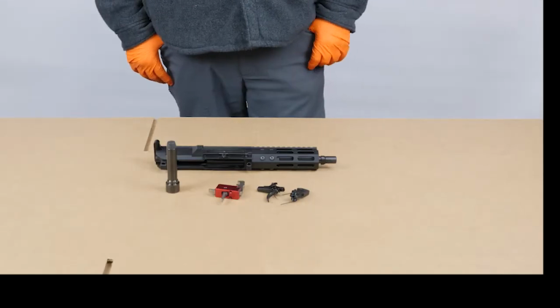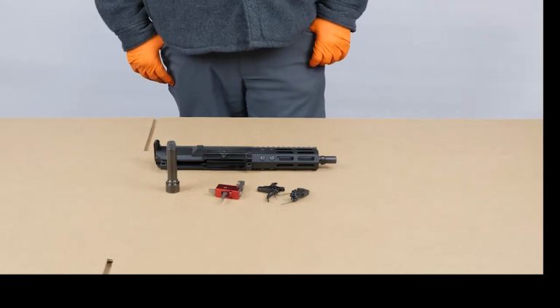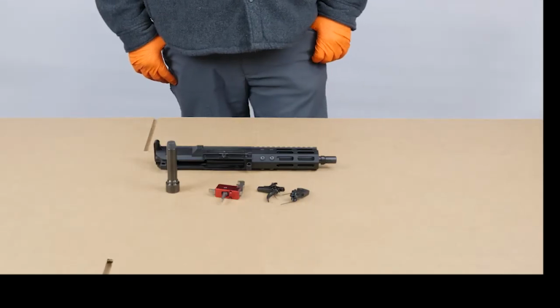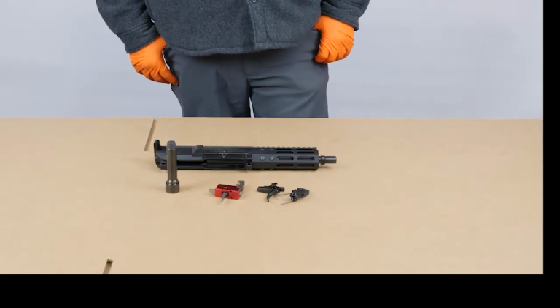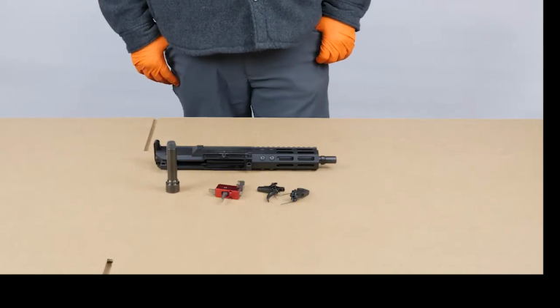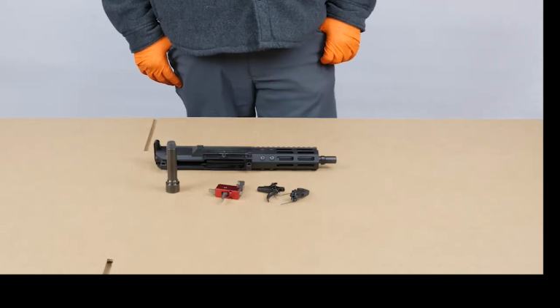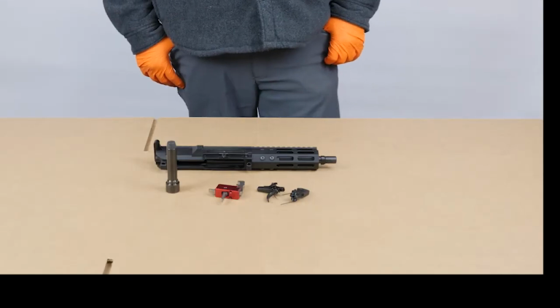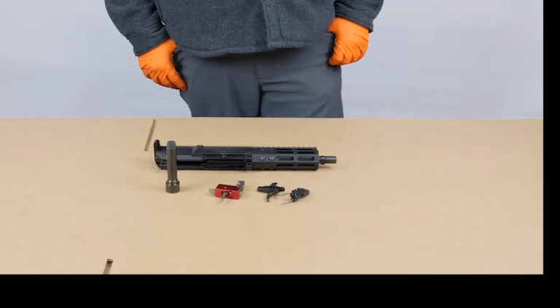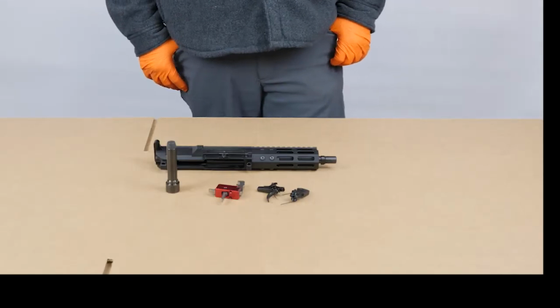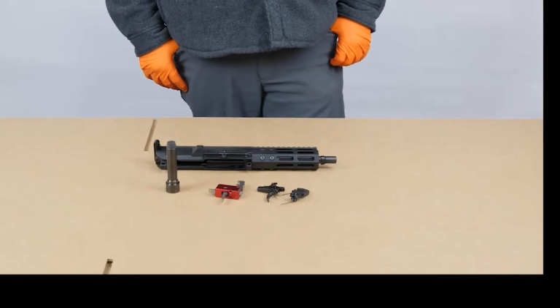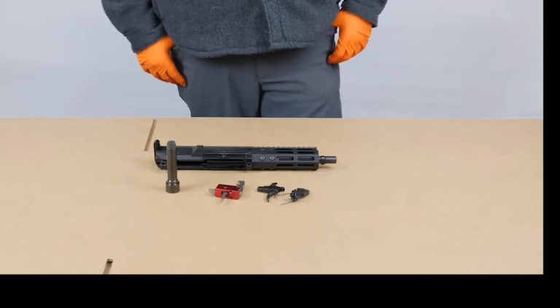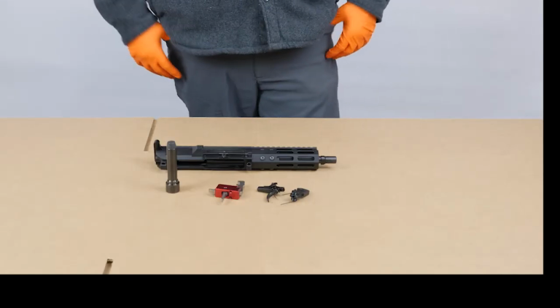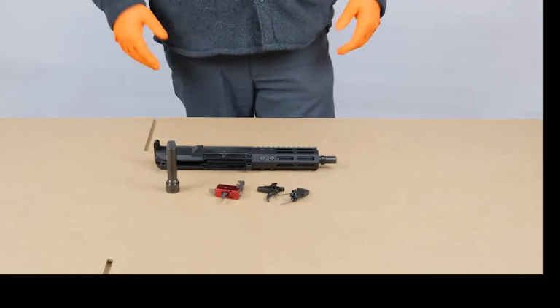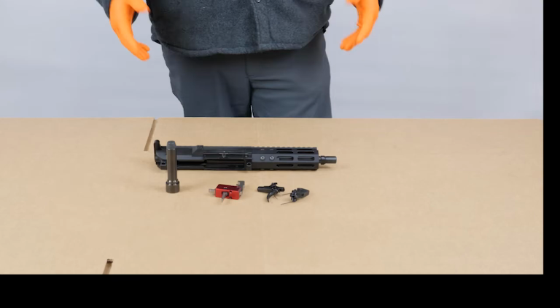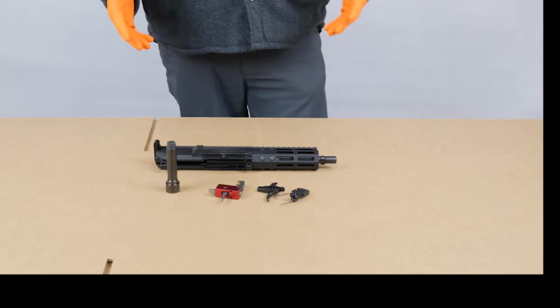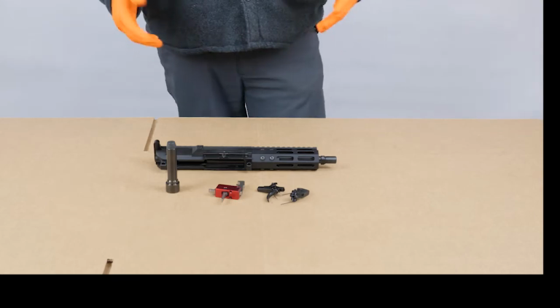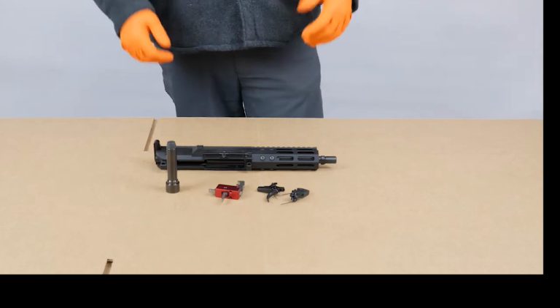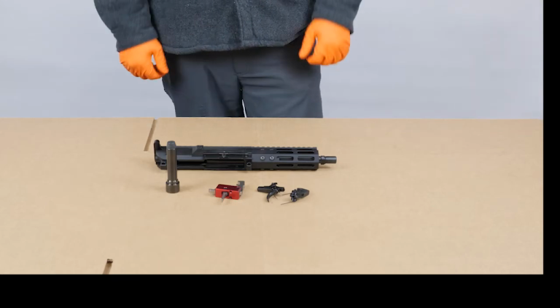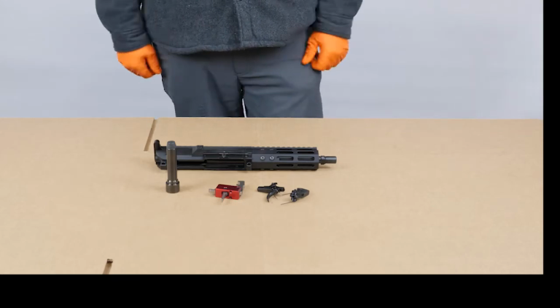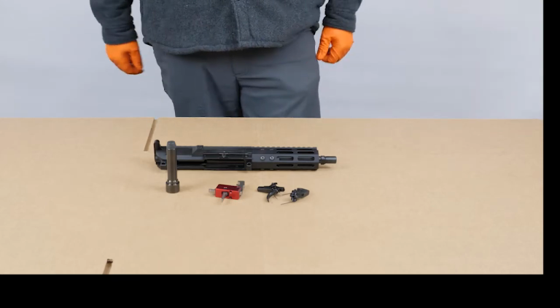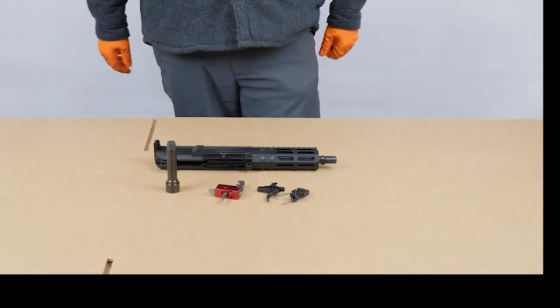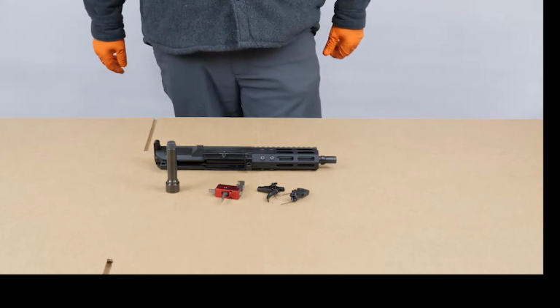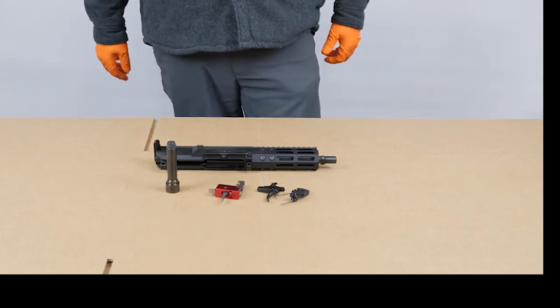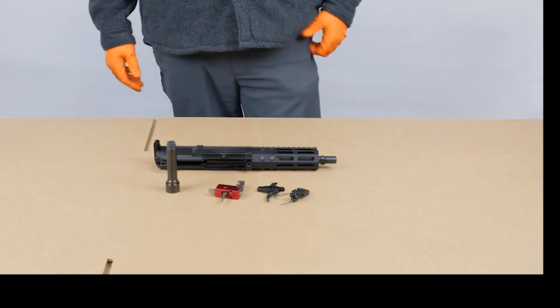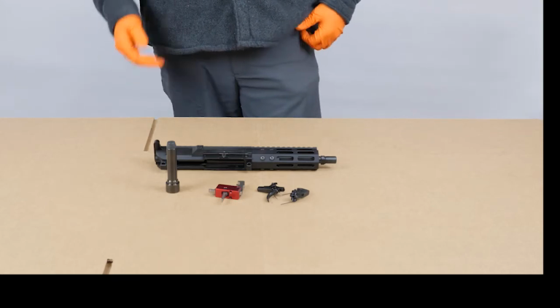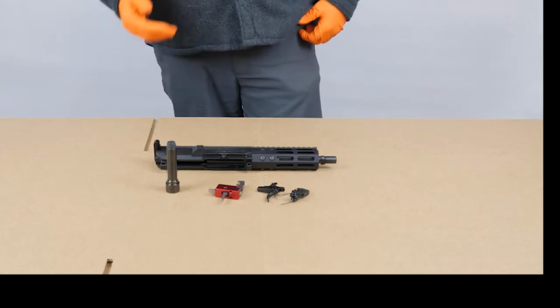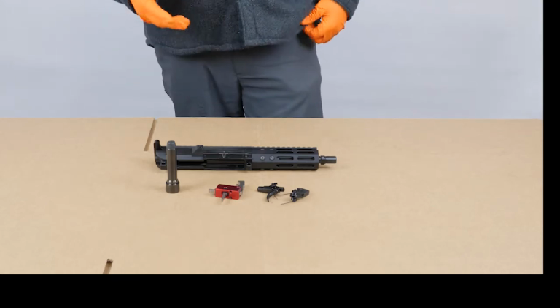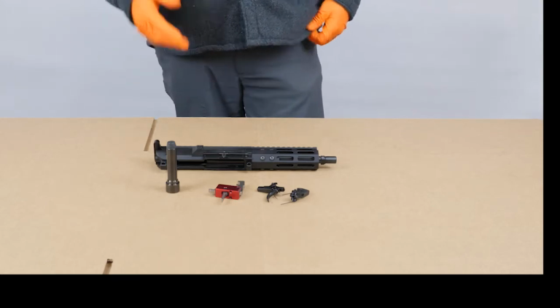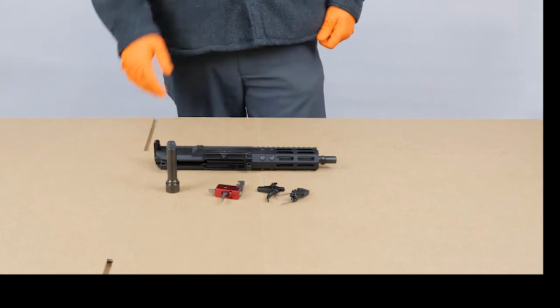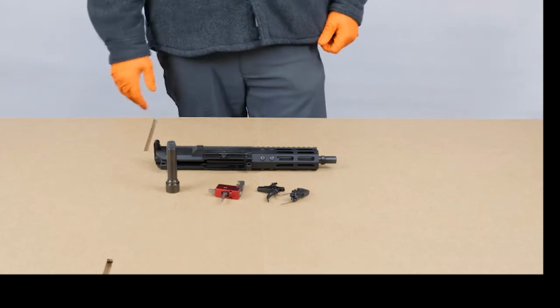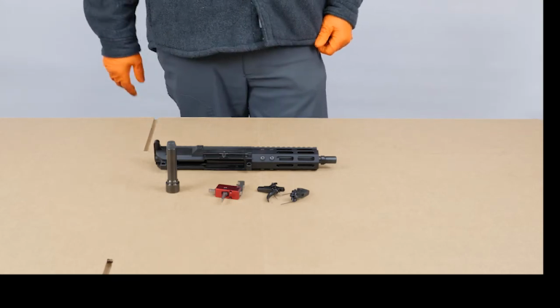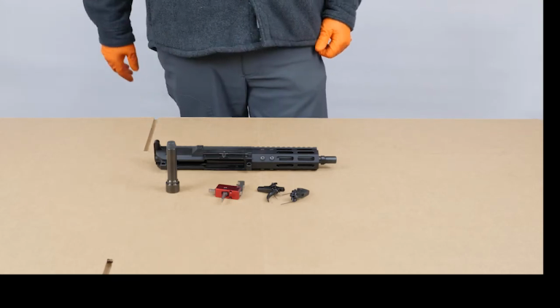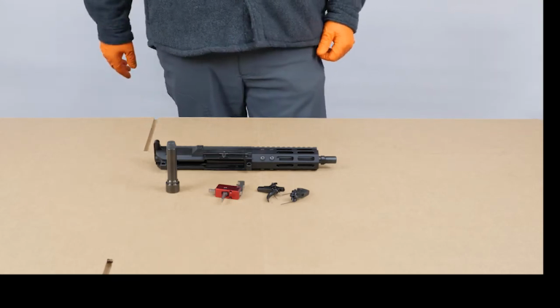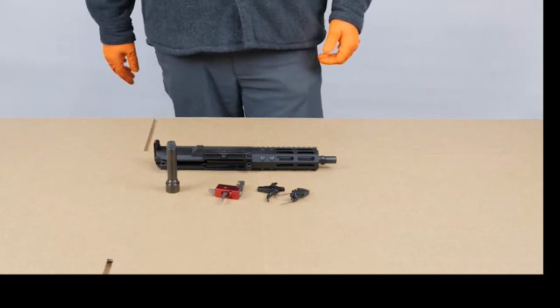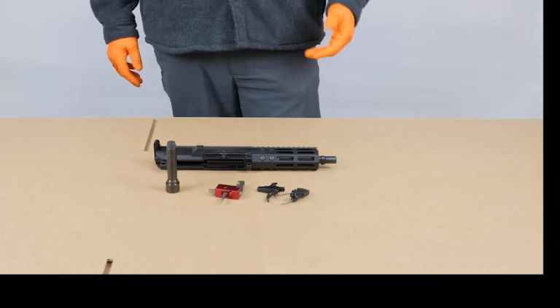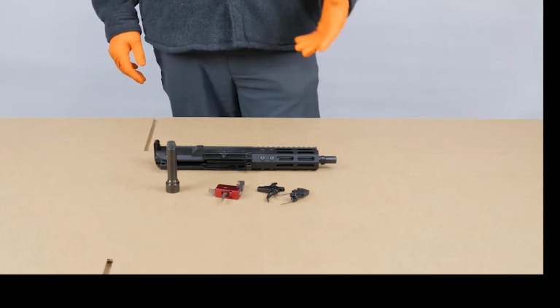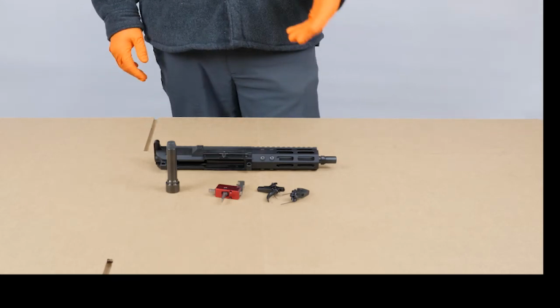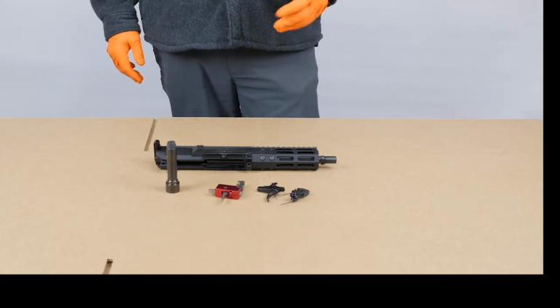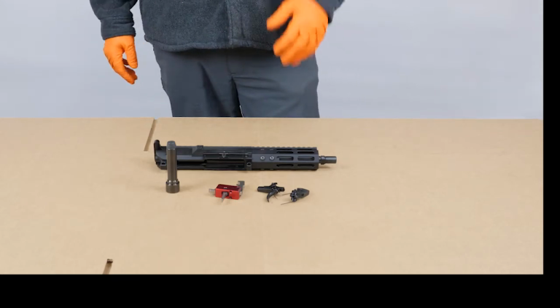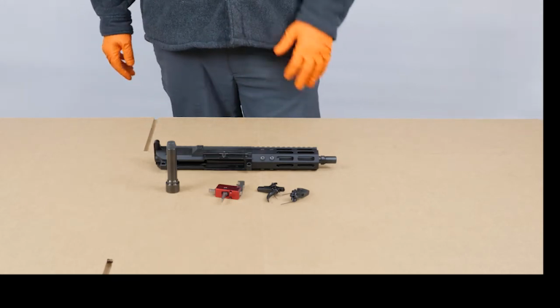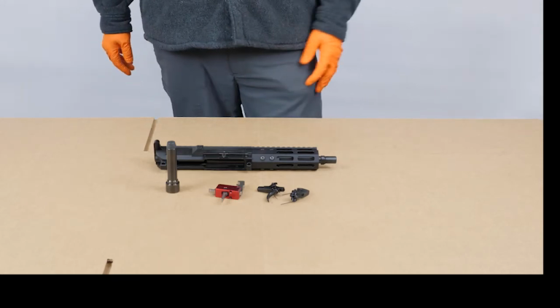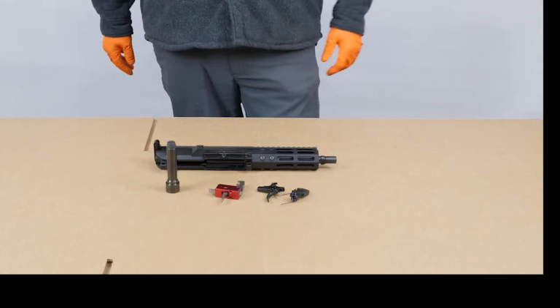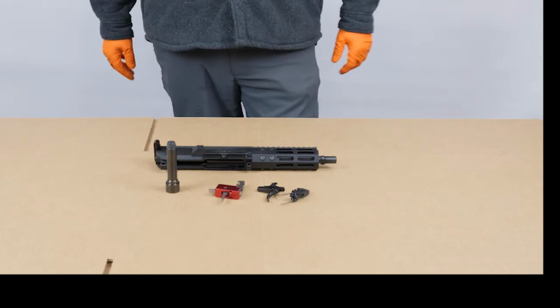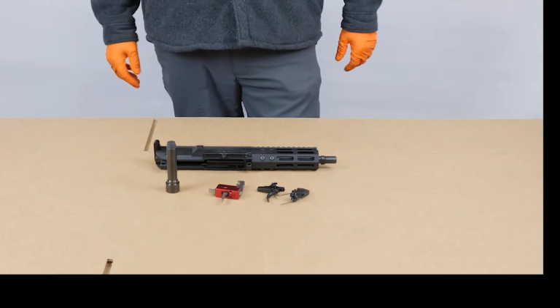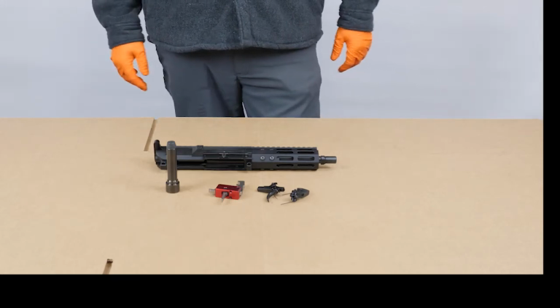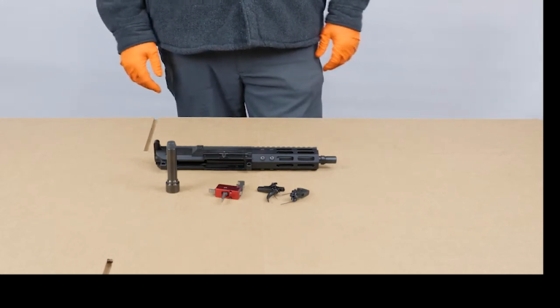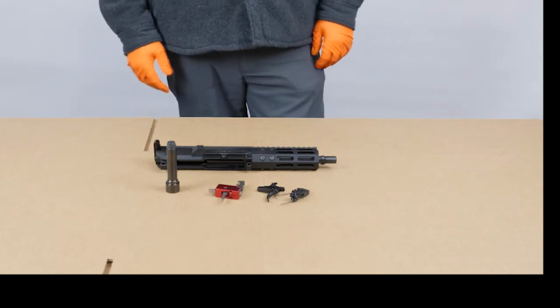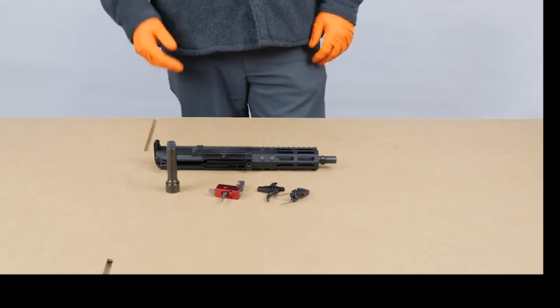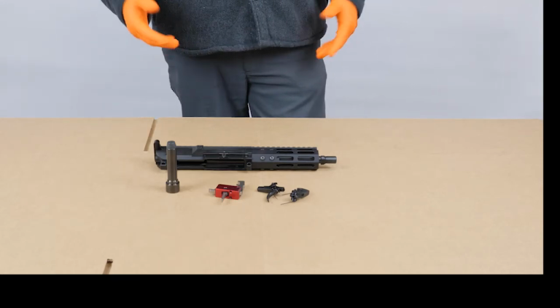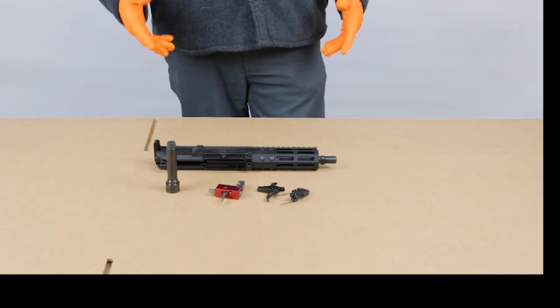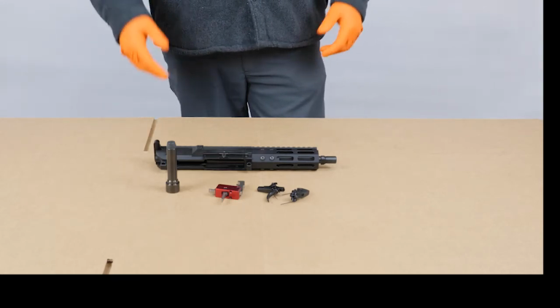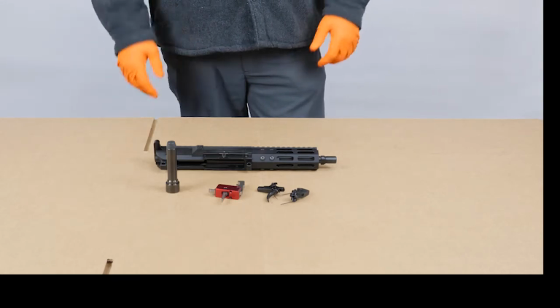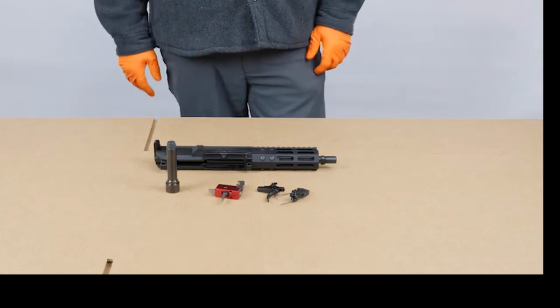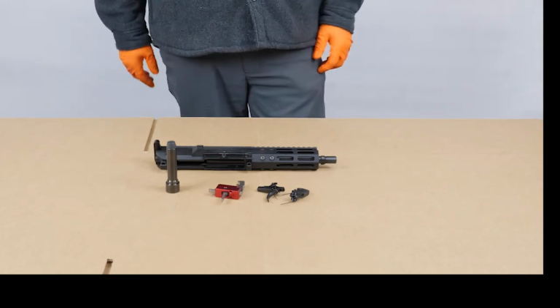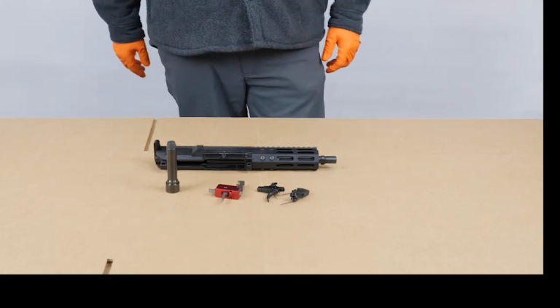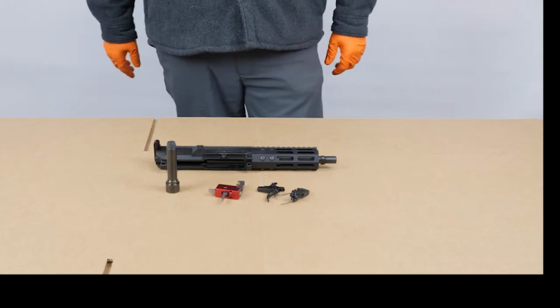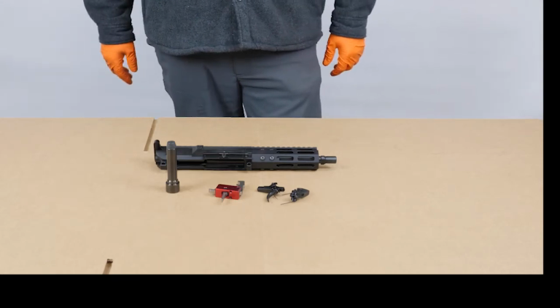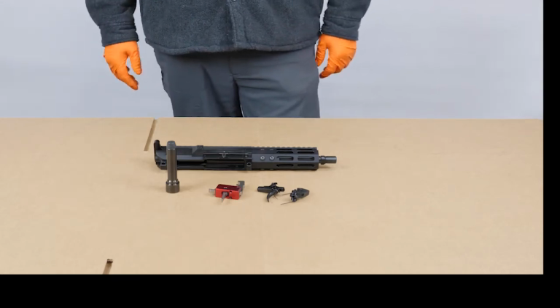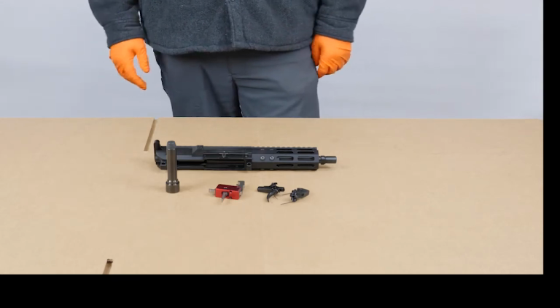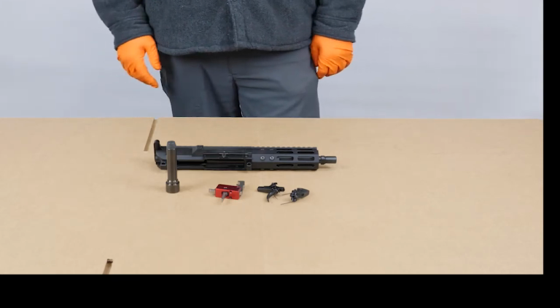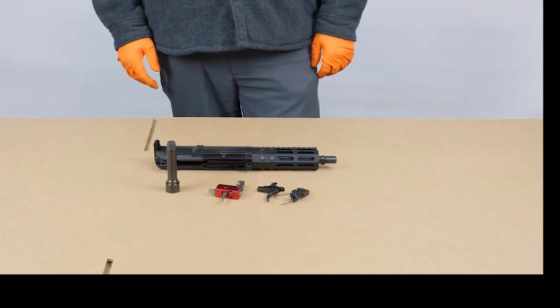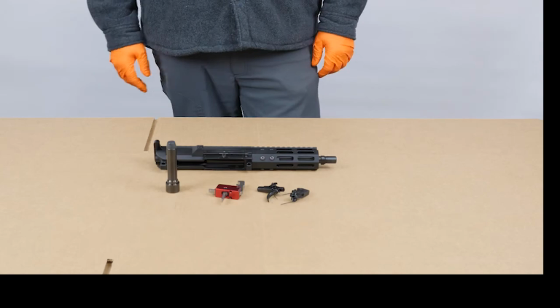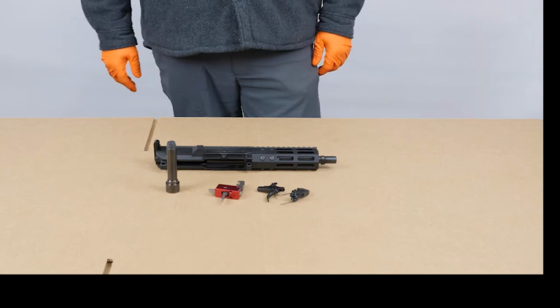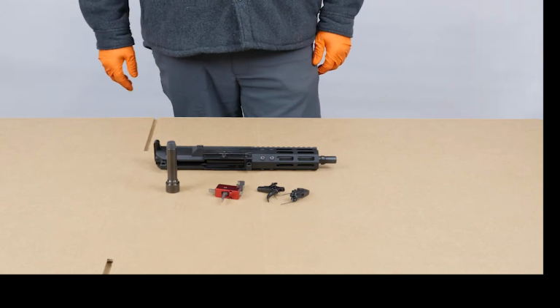Hey guys, Paul from FM Products. I want to talk a little bit about what we've learned about triggers and make some recommendations to get you a good reliable product.